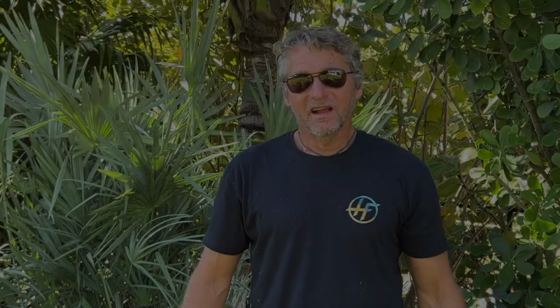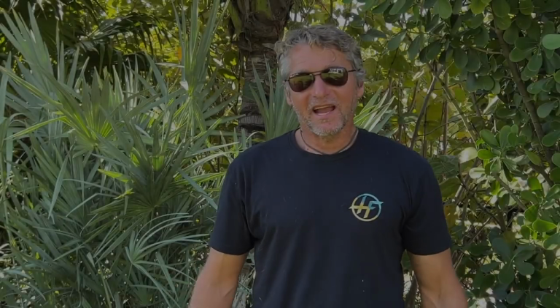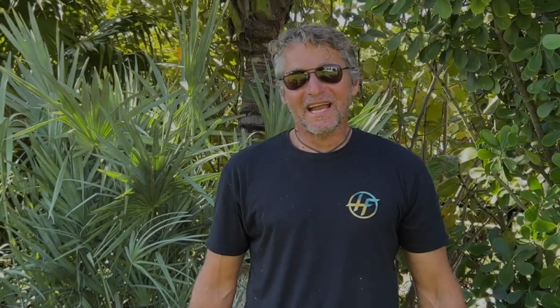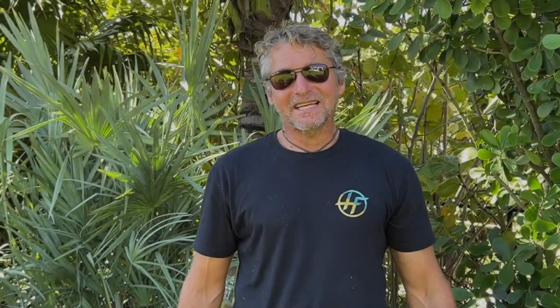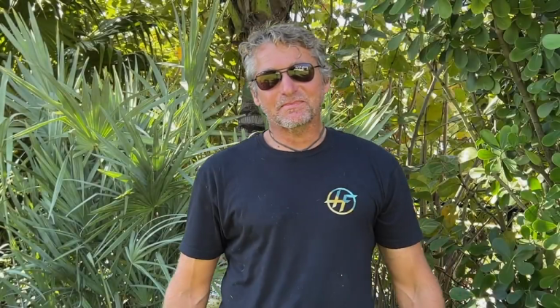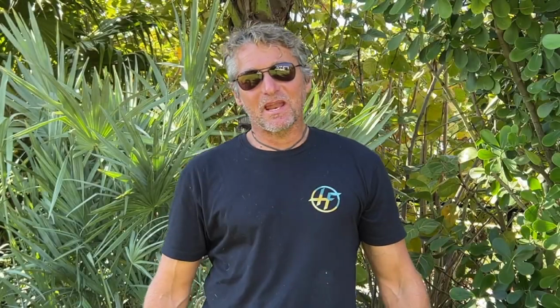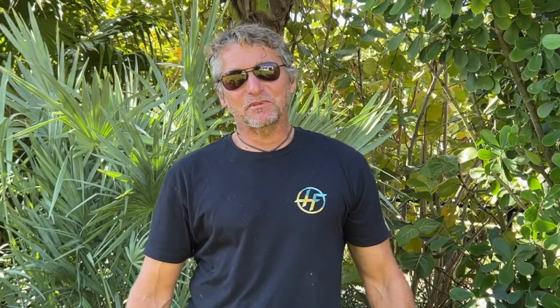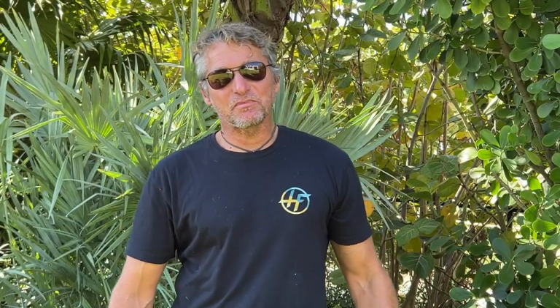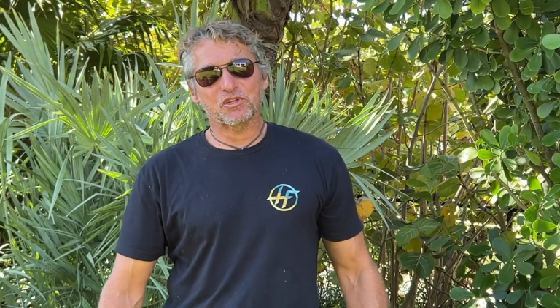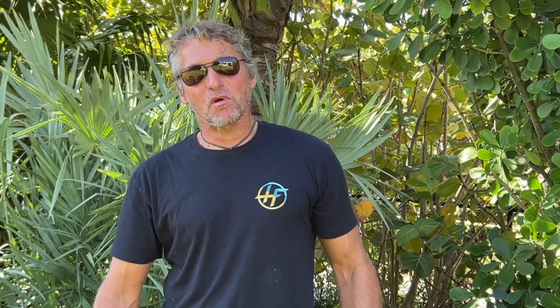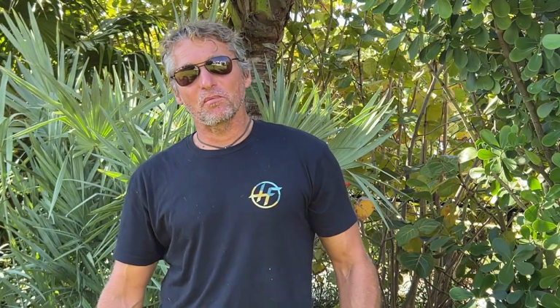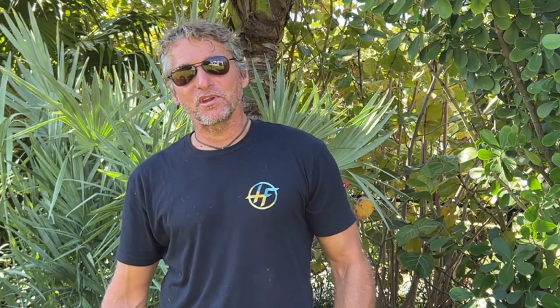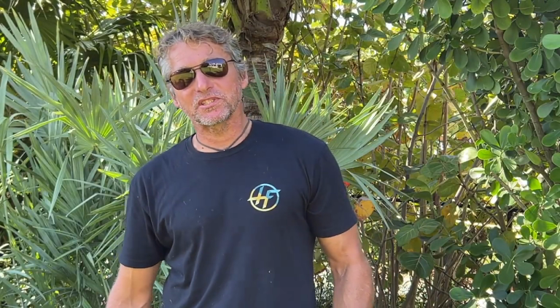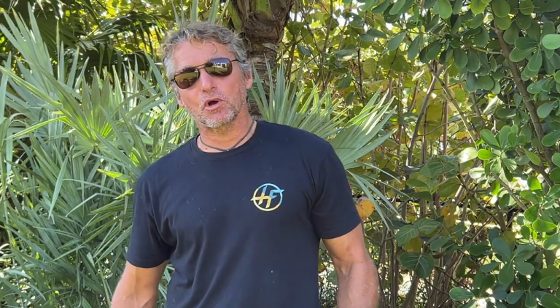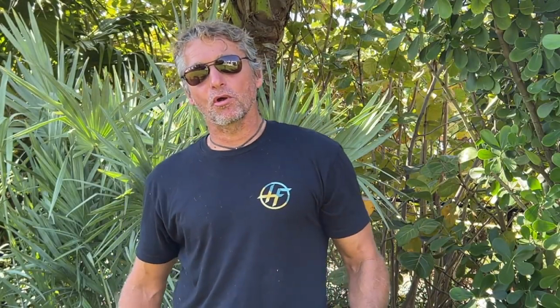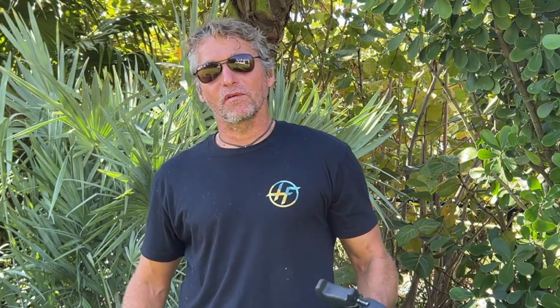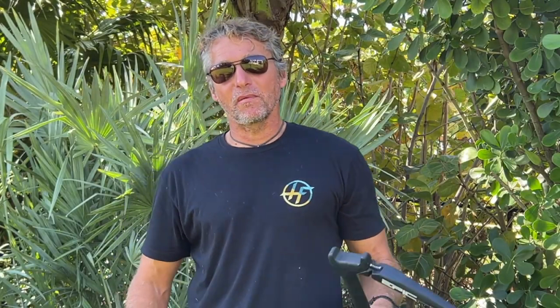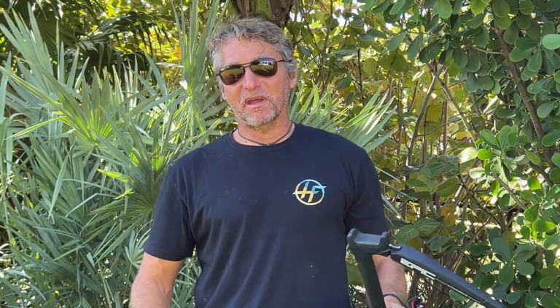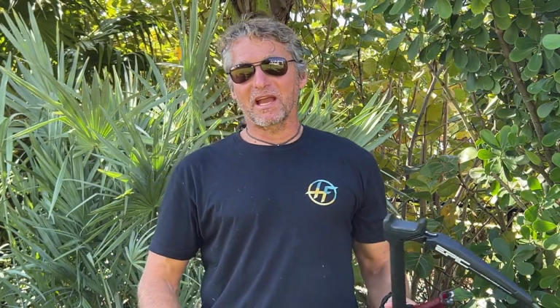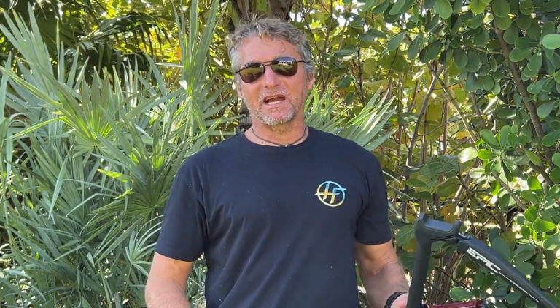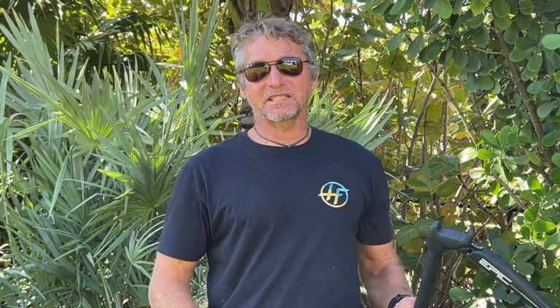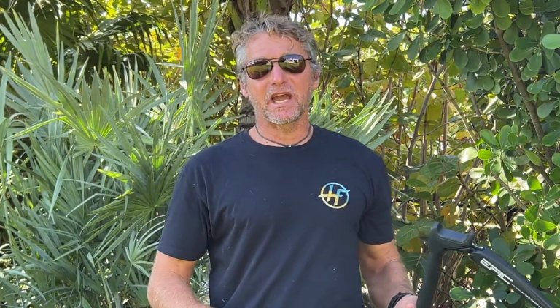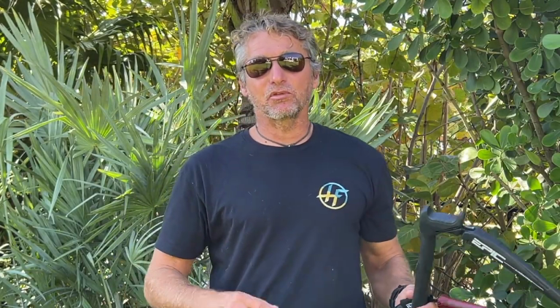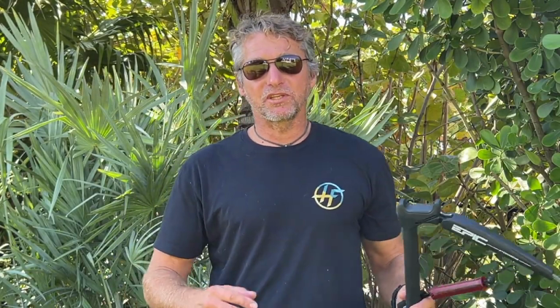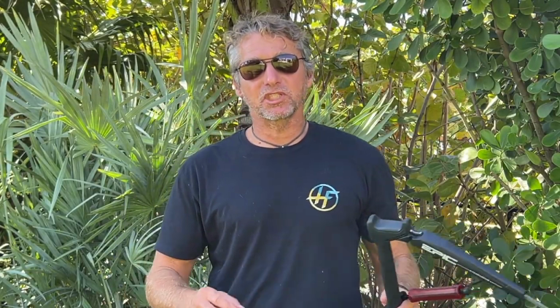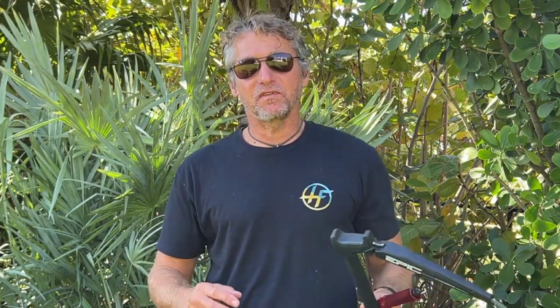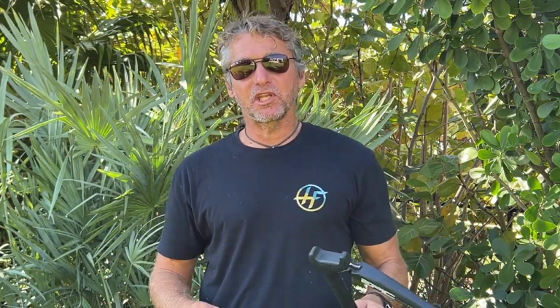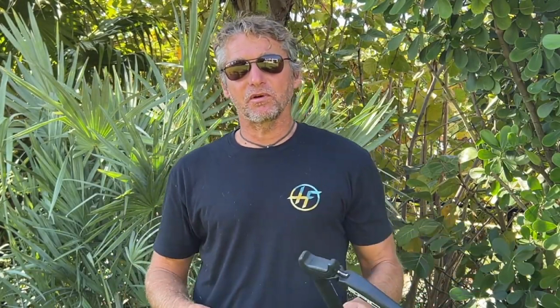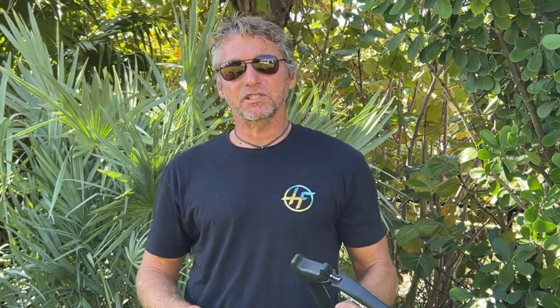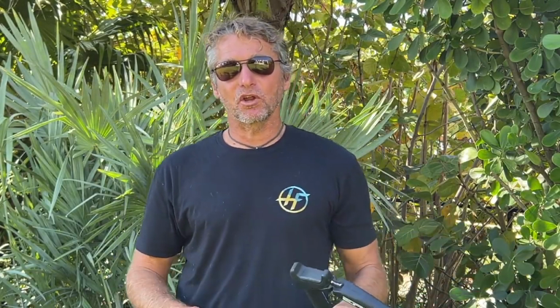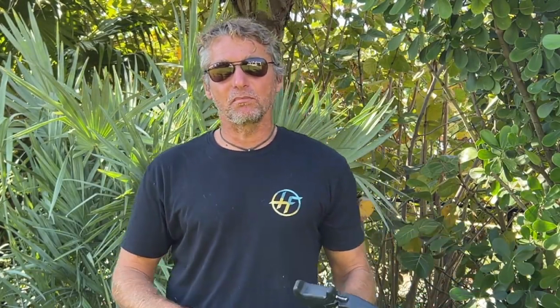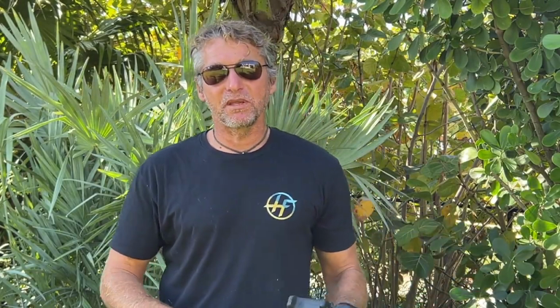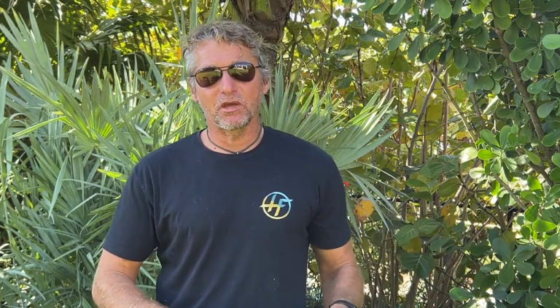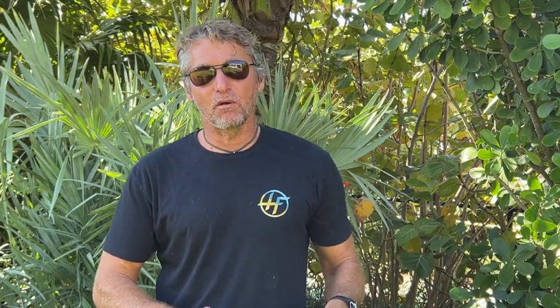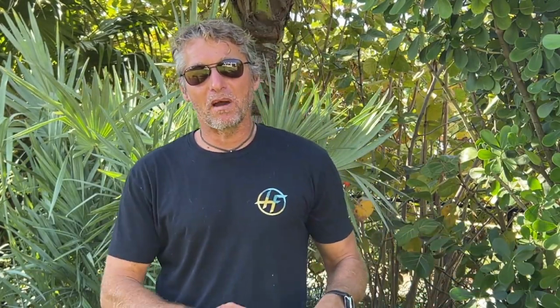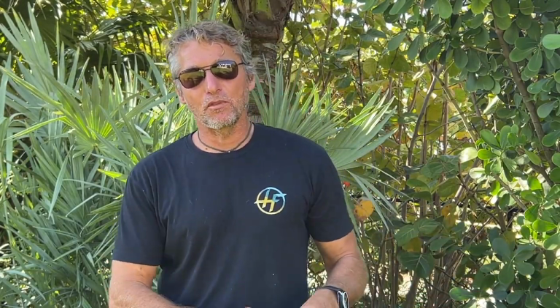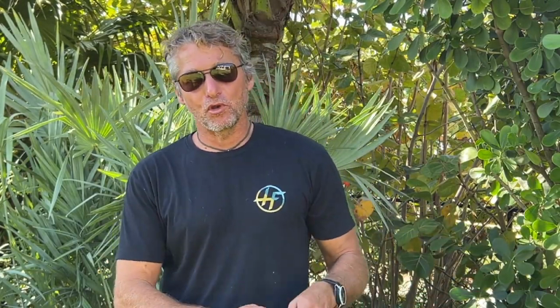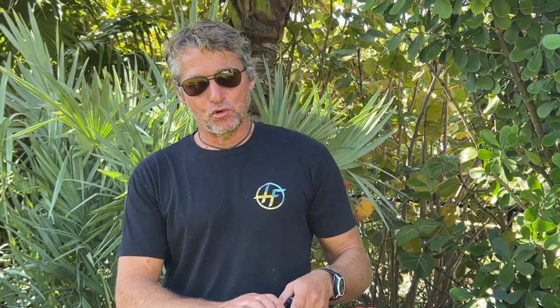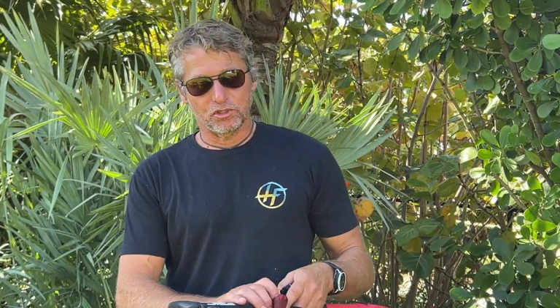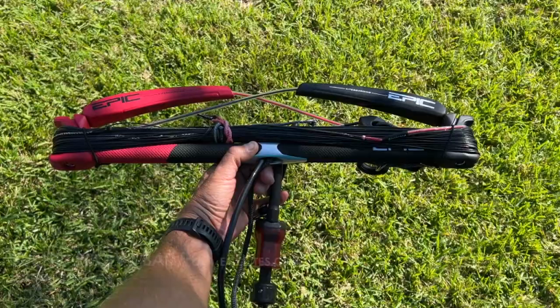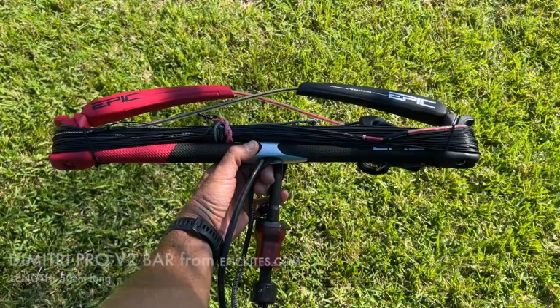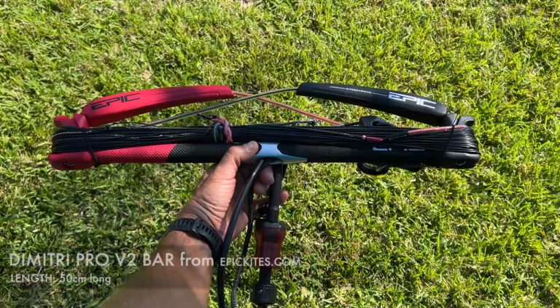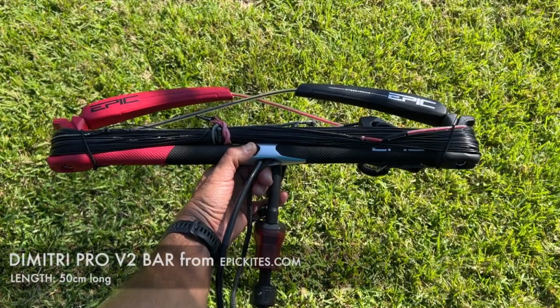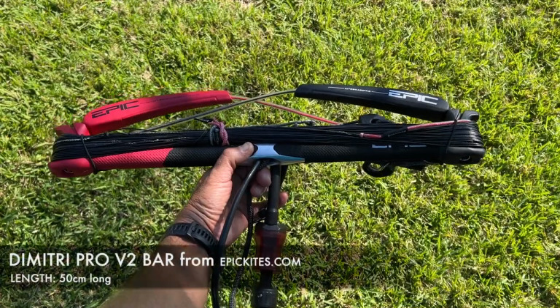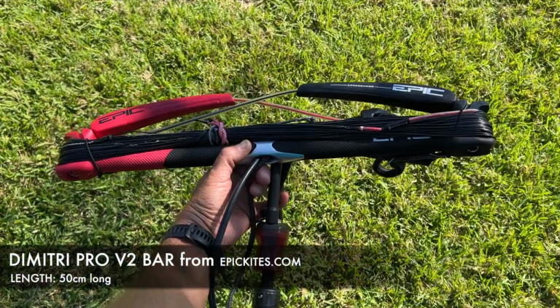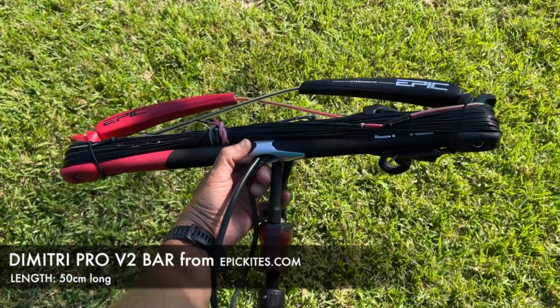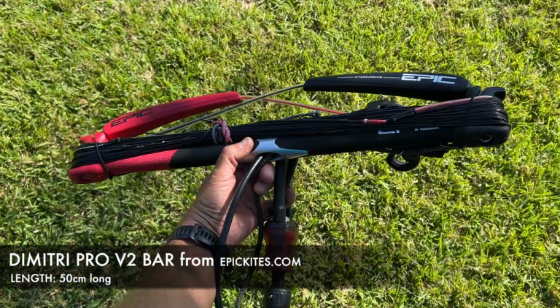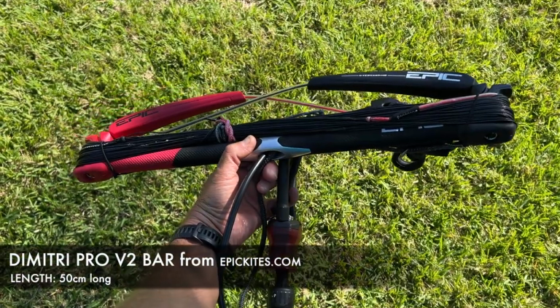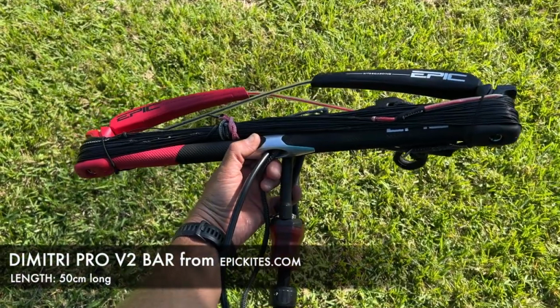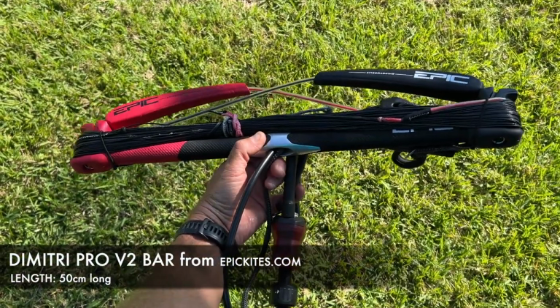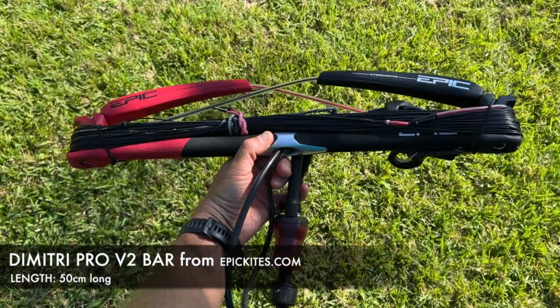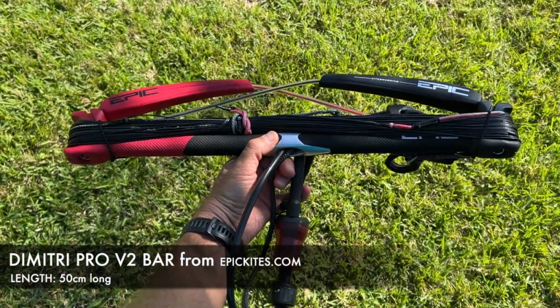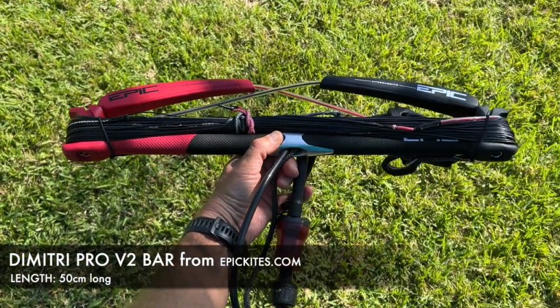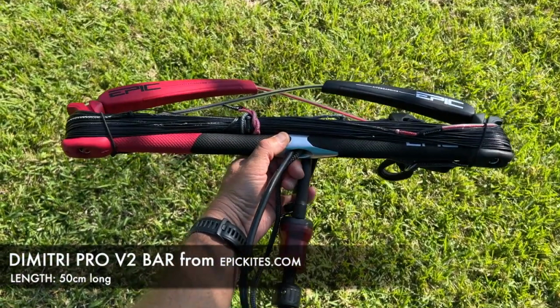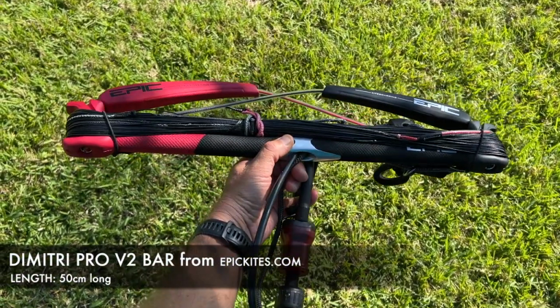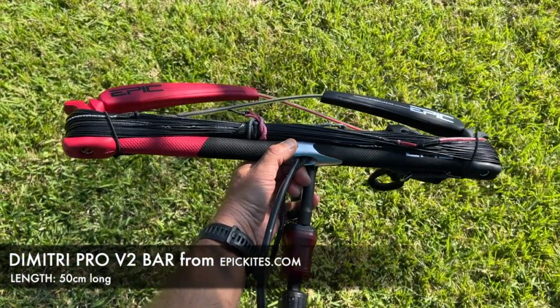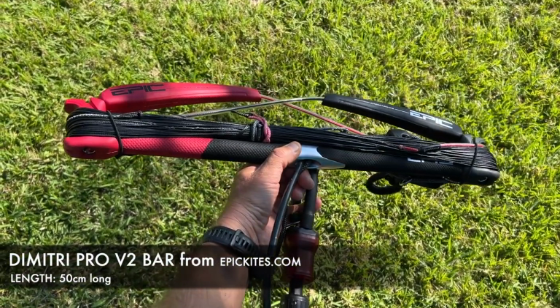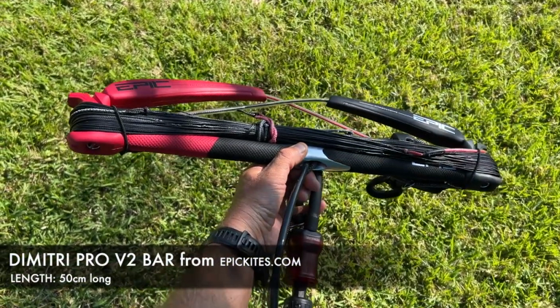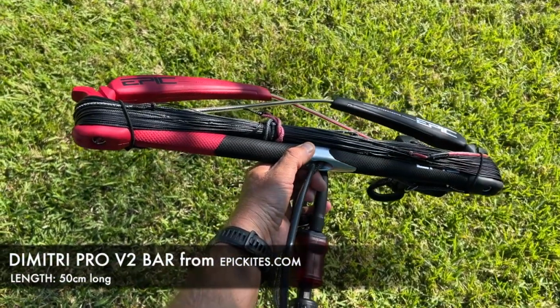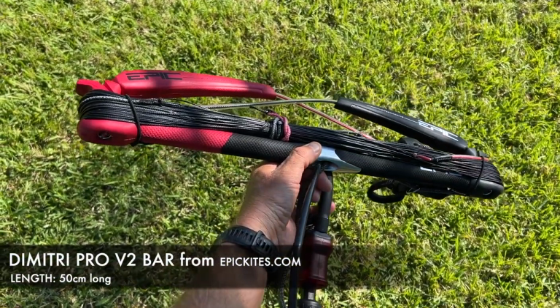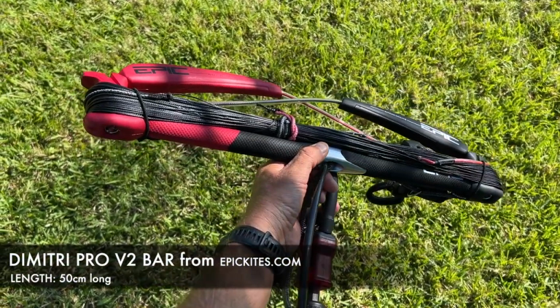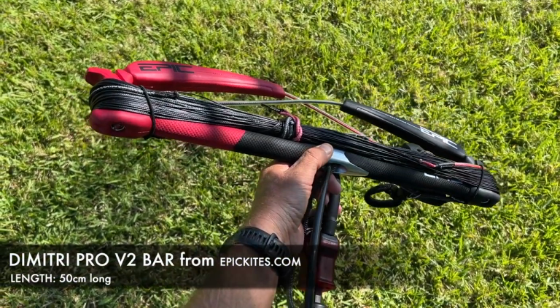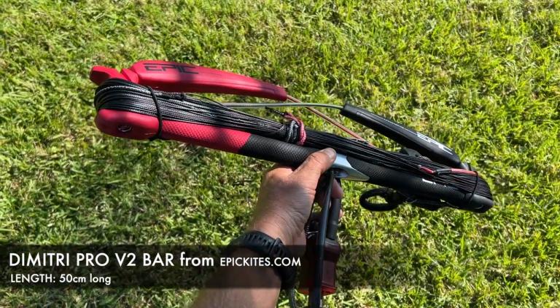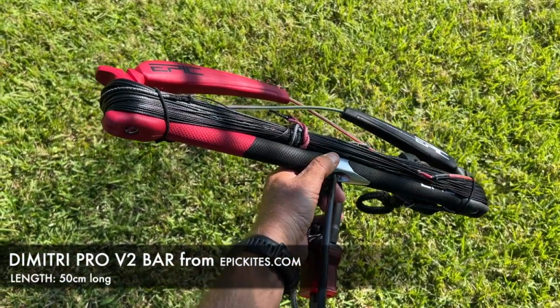Hi guys, my name is Dimitri Romnides, owner of Epic Kites, and today's video is going to be about the new Dimitri Pro V2 bar that I have right here.